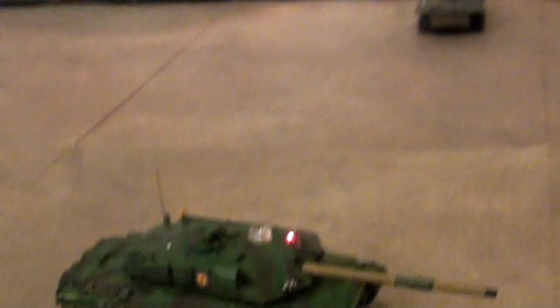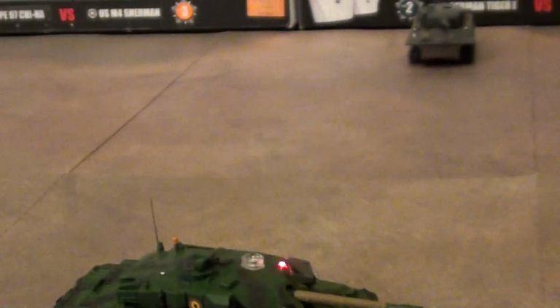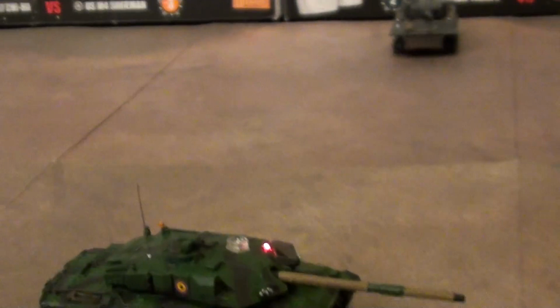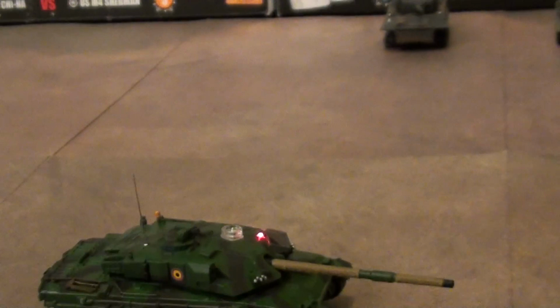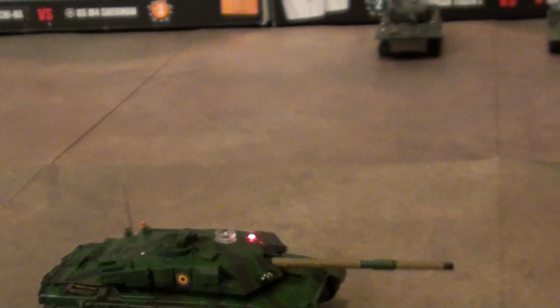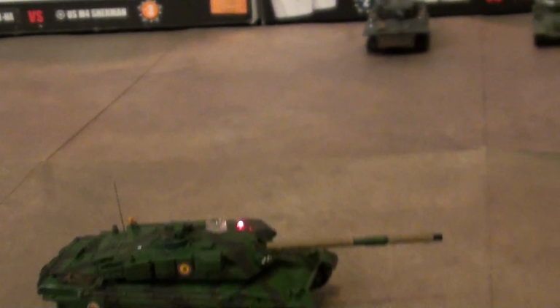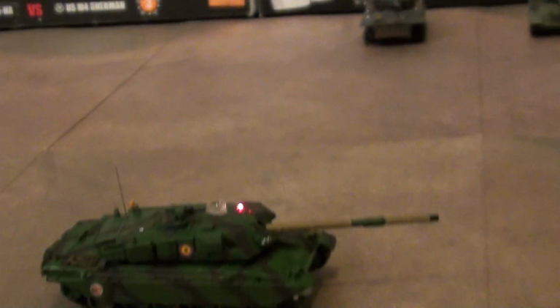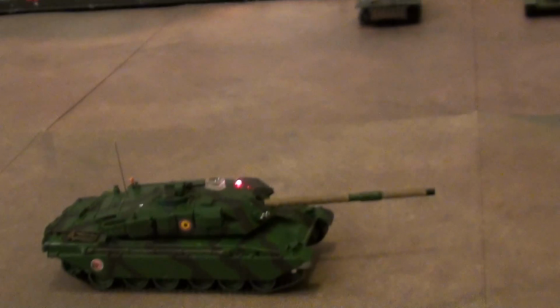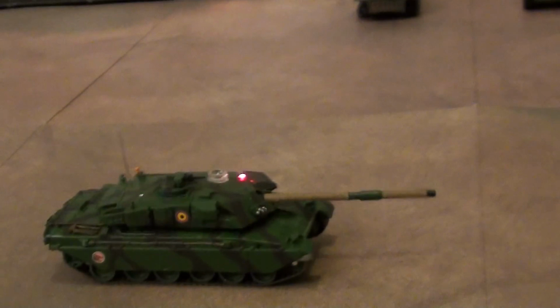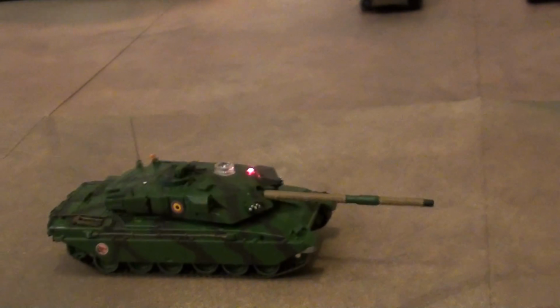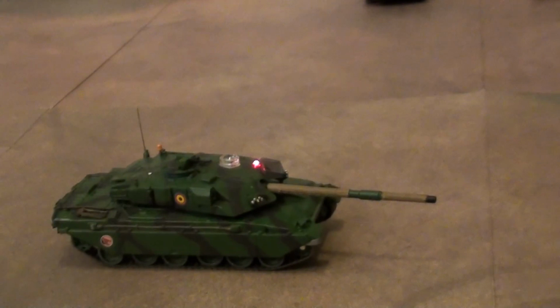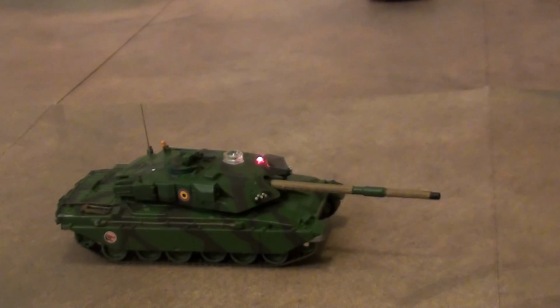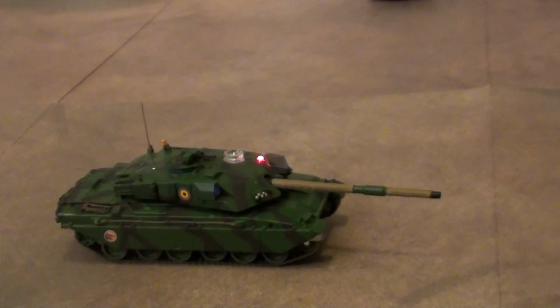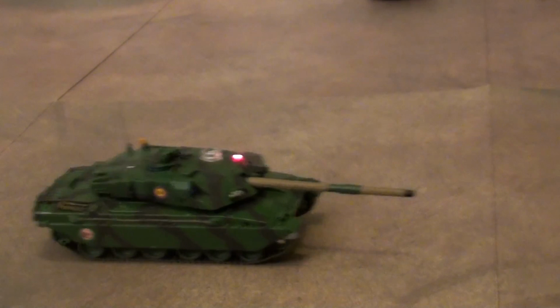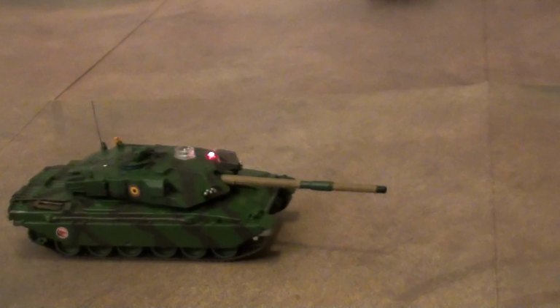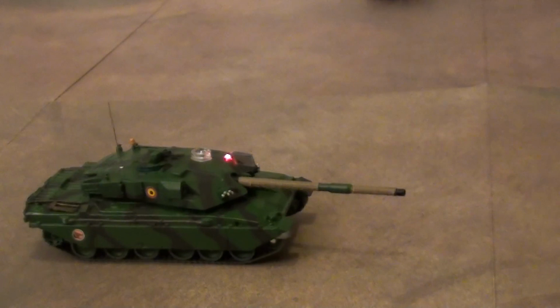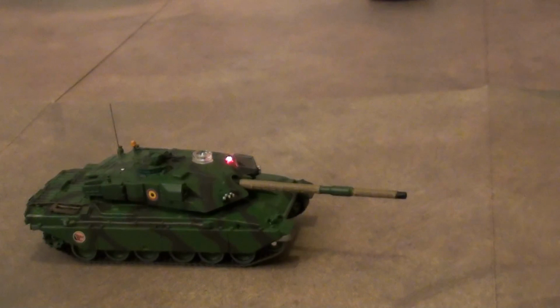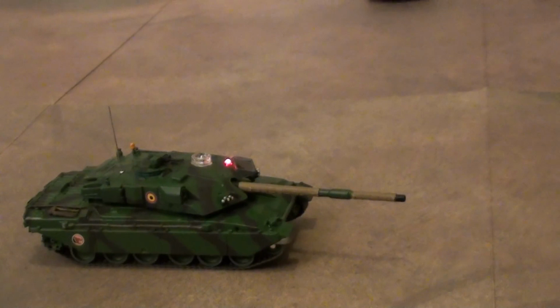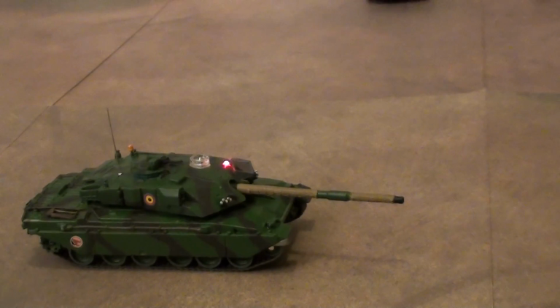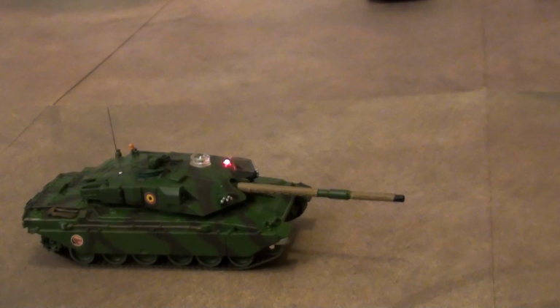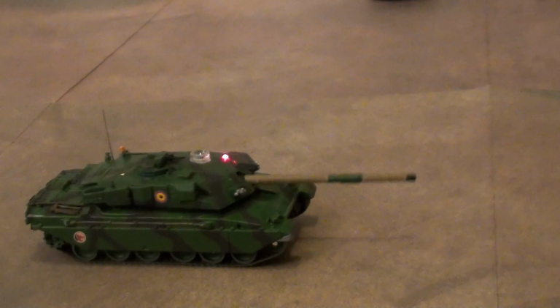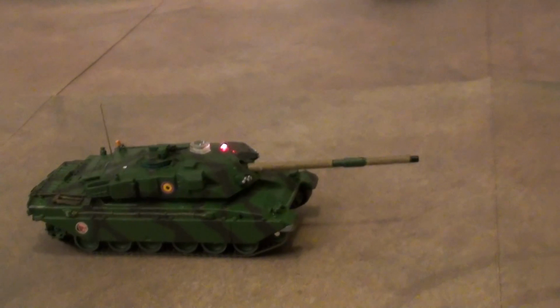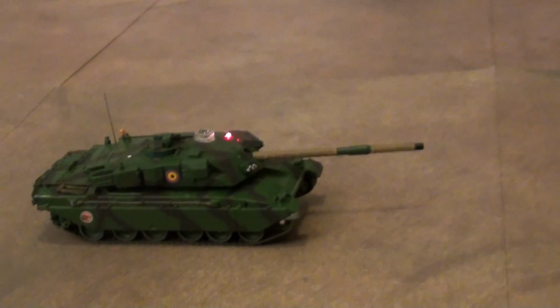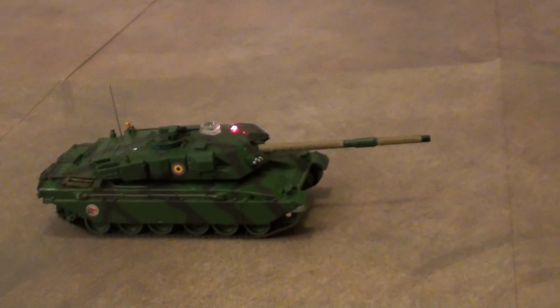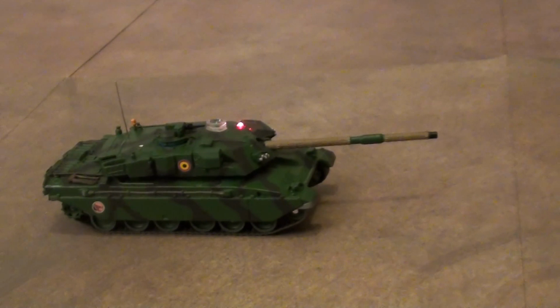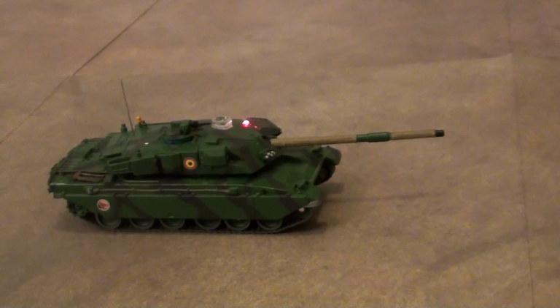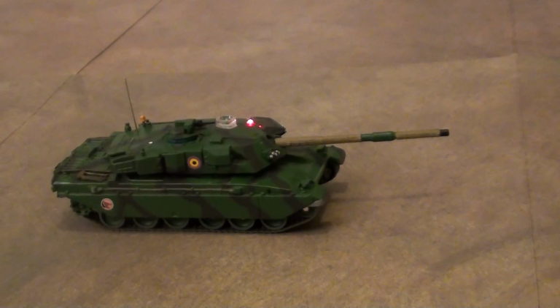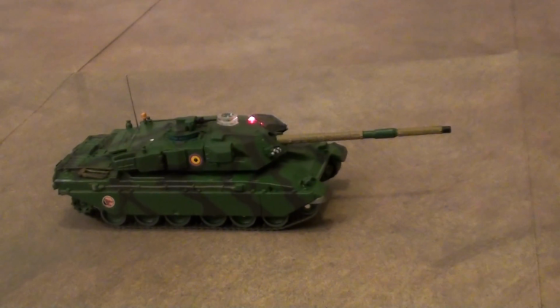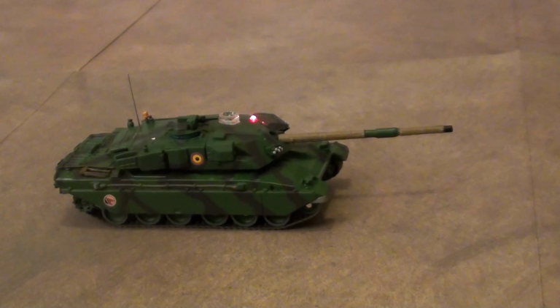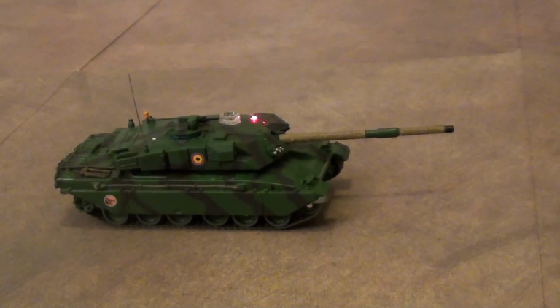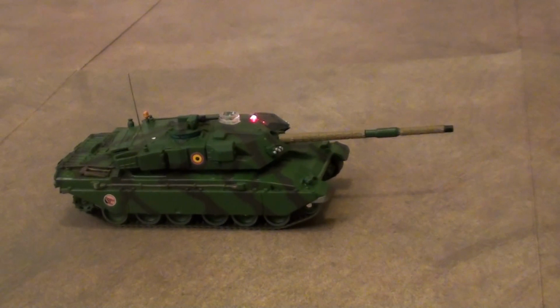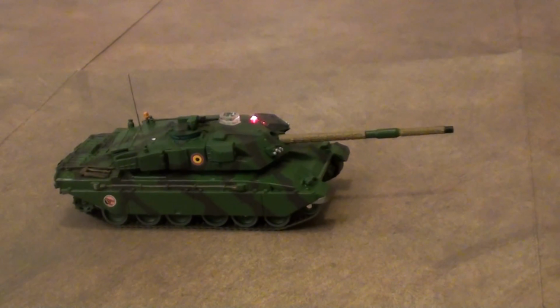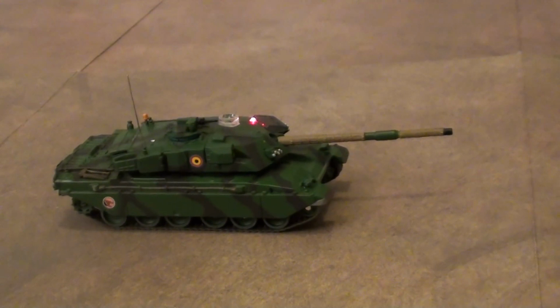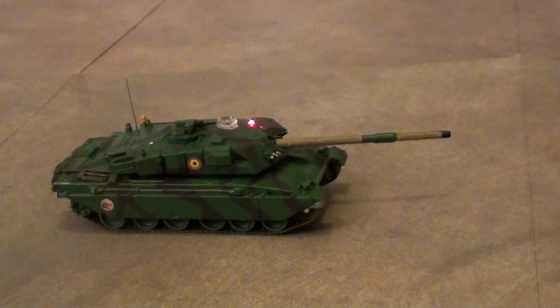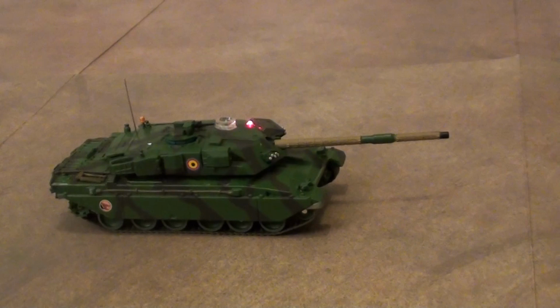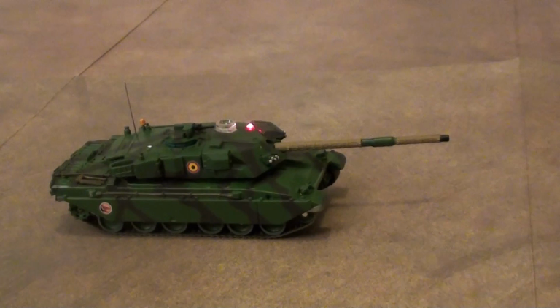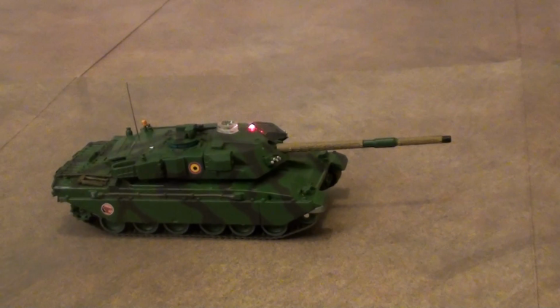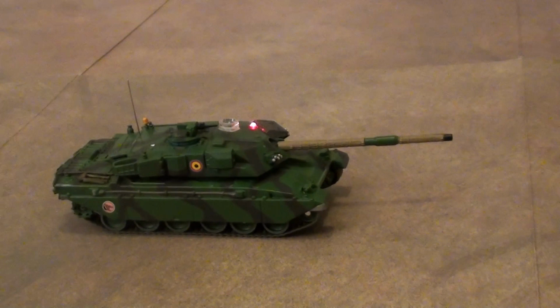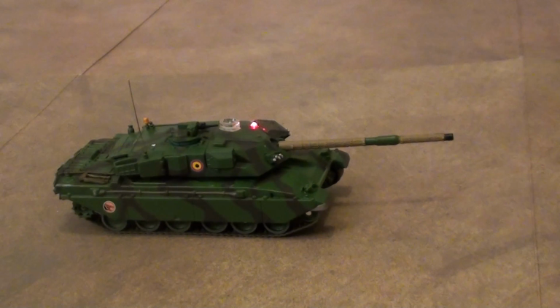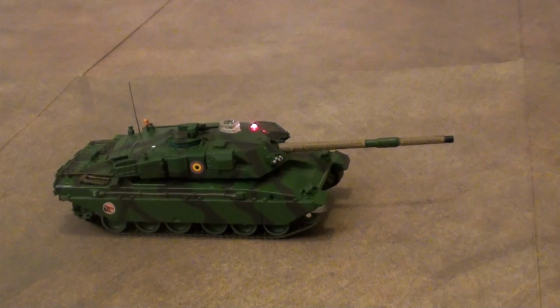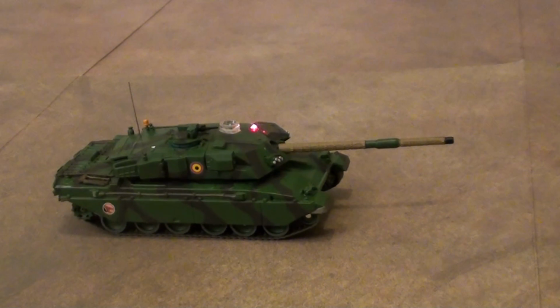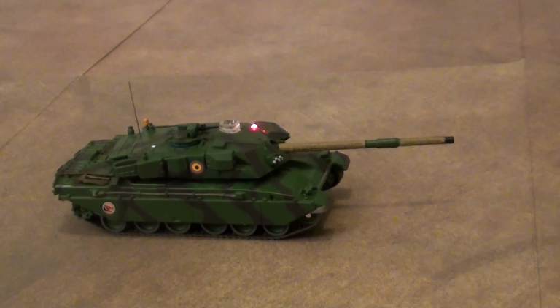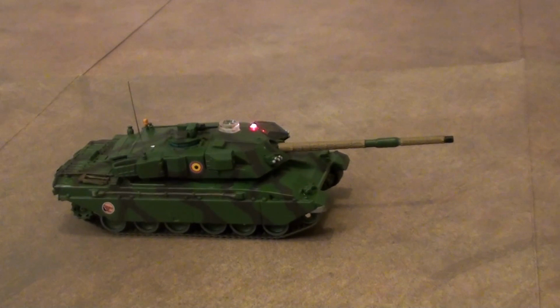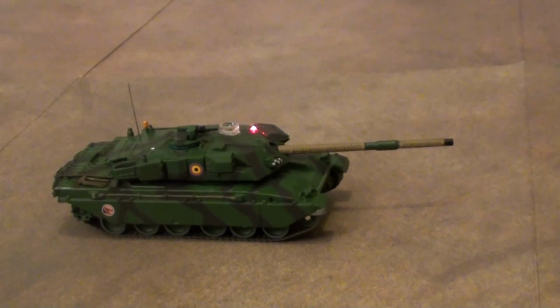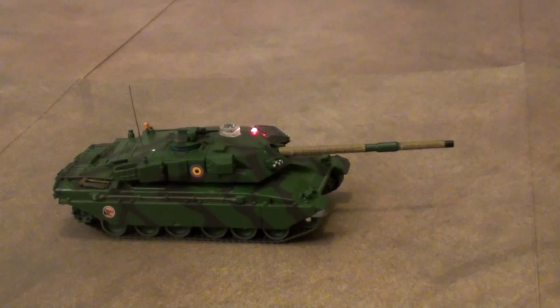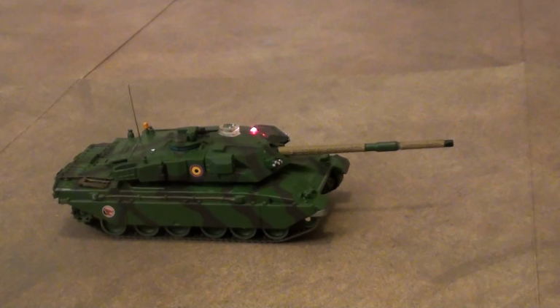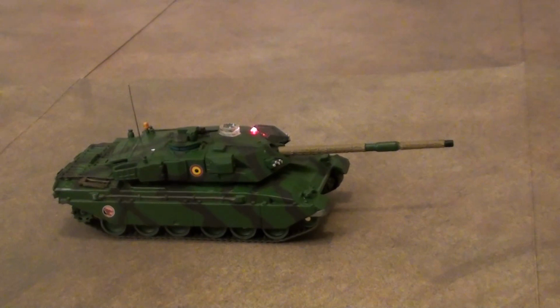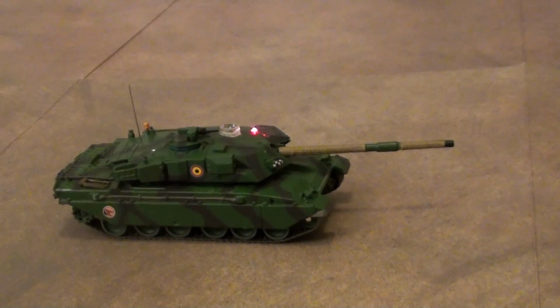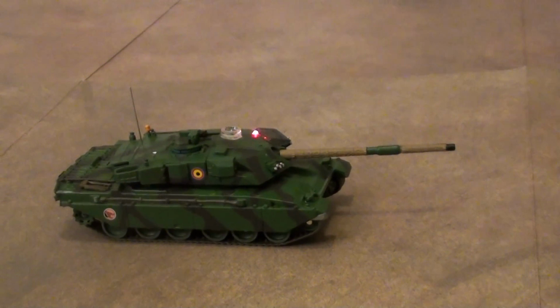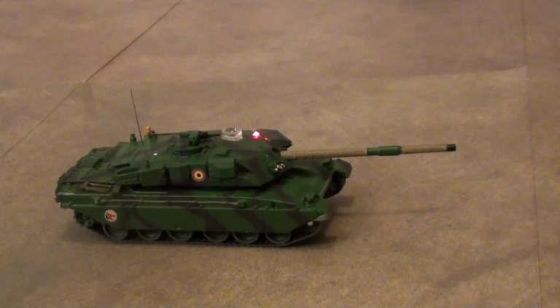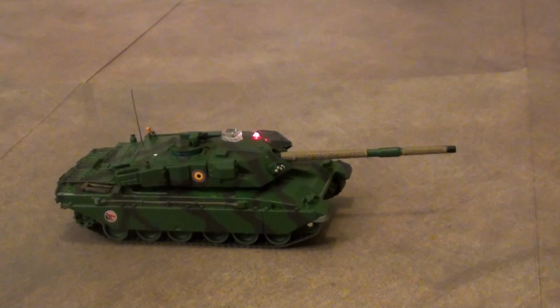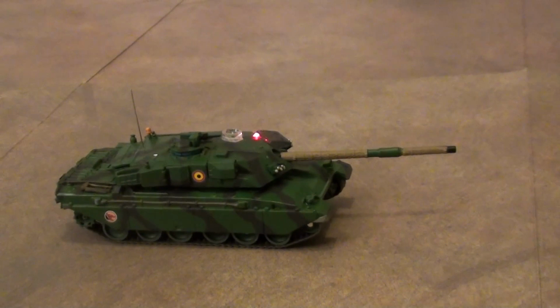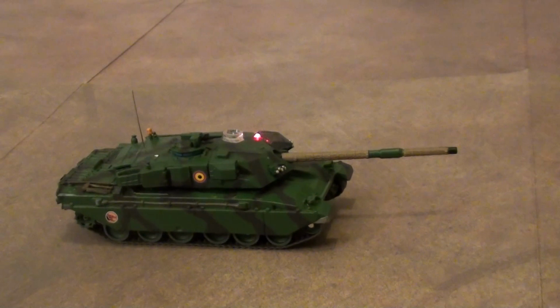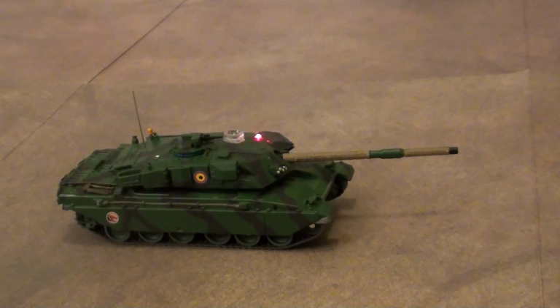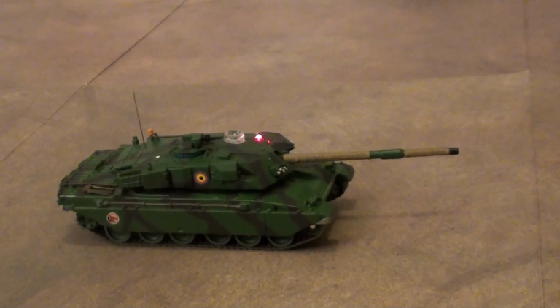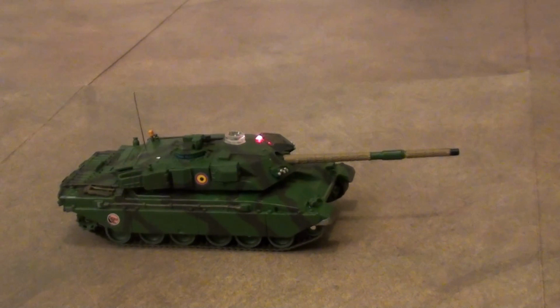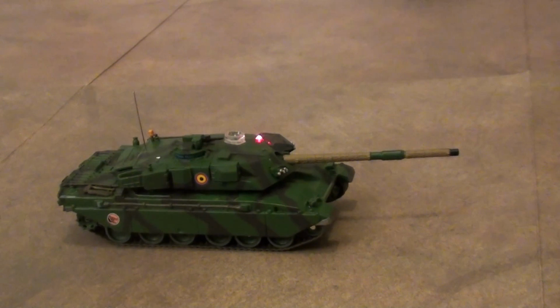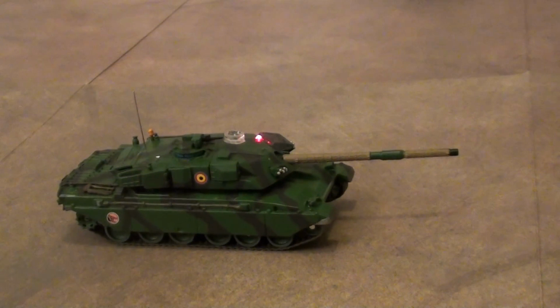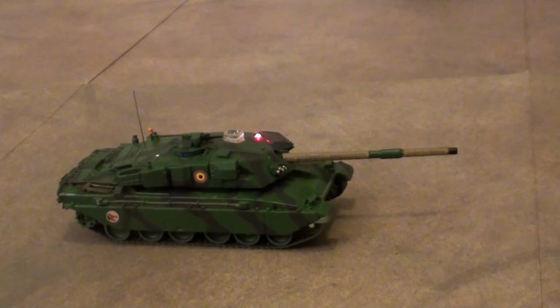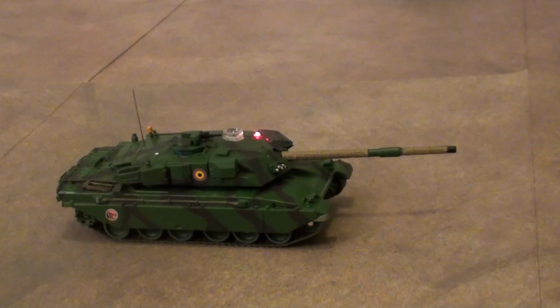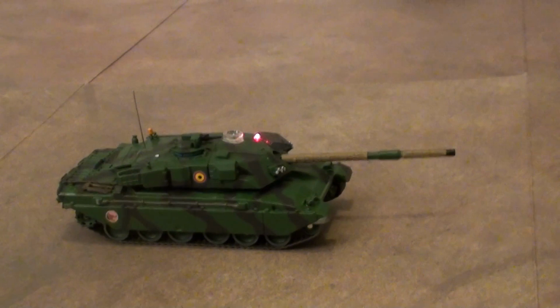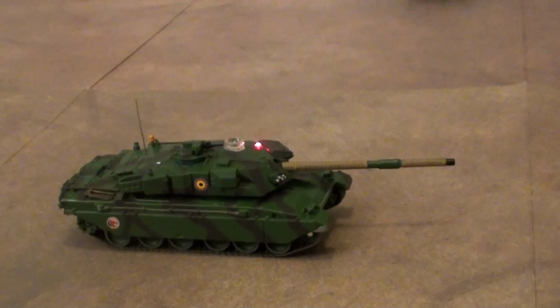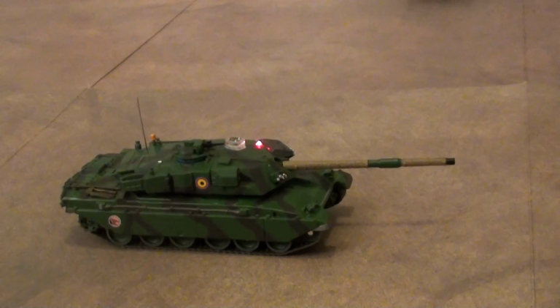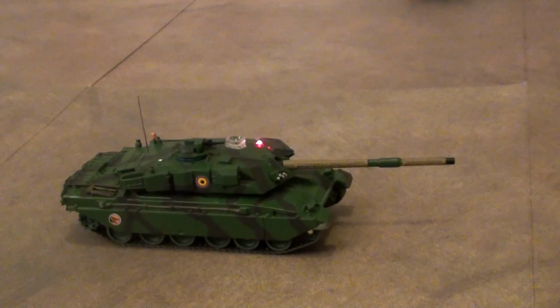Main gun shoot. Machine gun shoot. This is the demonstration of a tank battle.